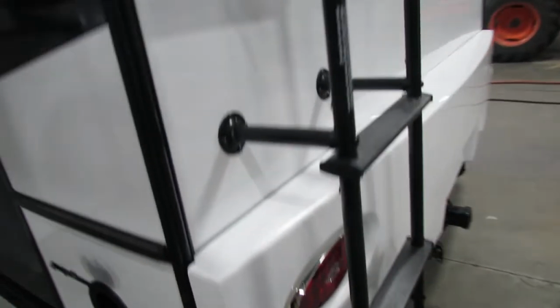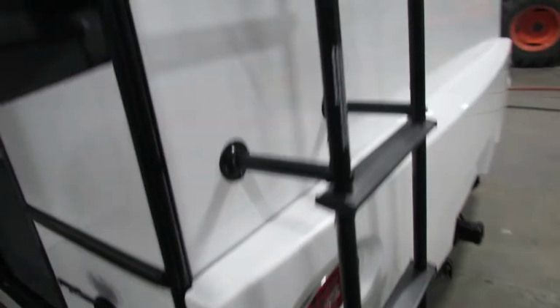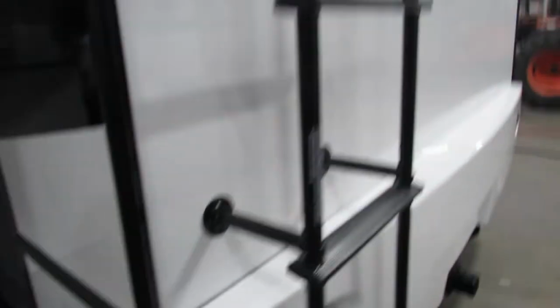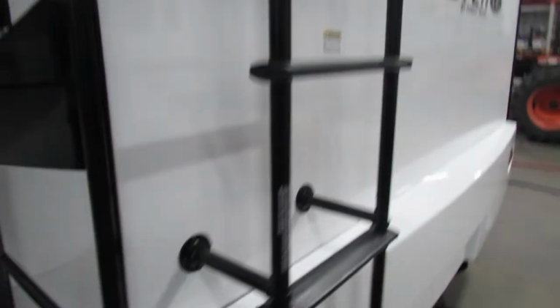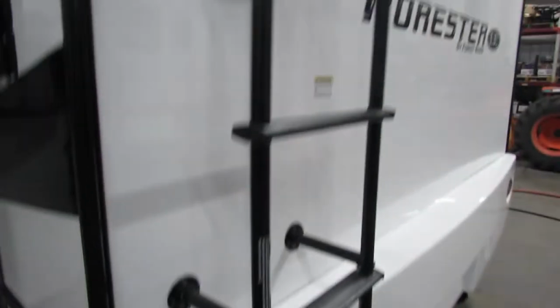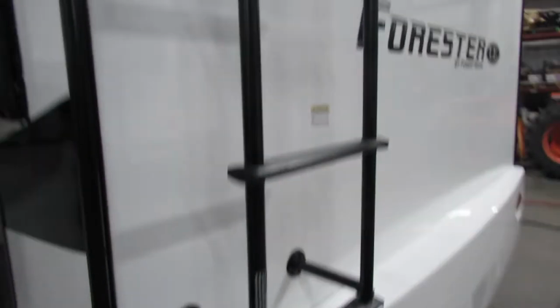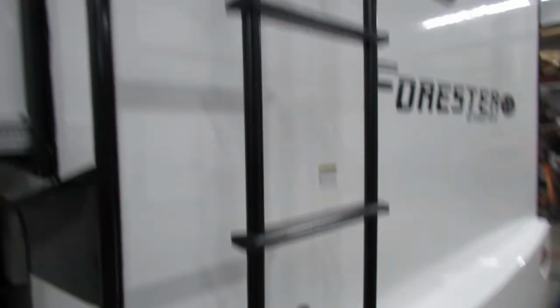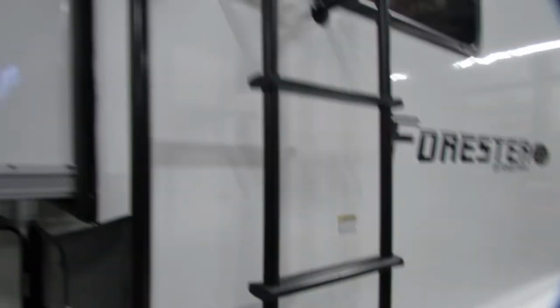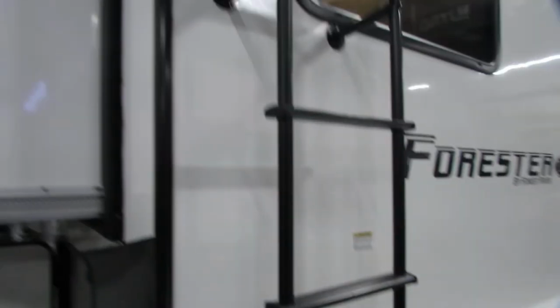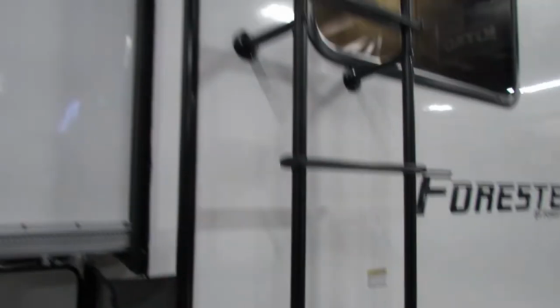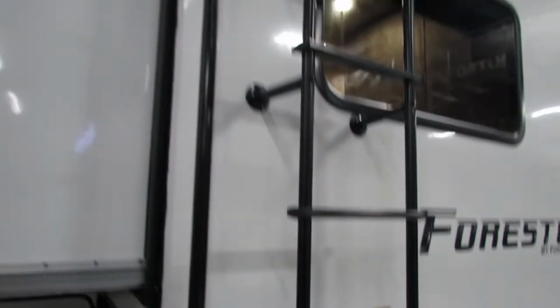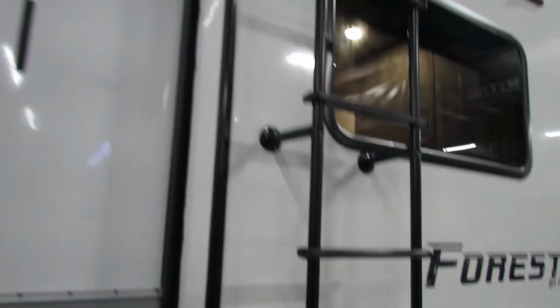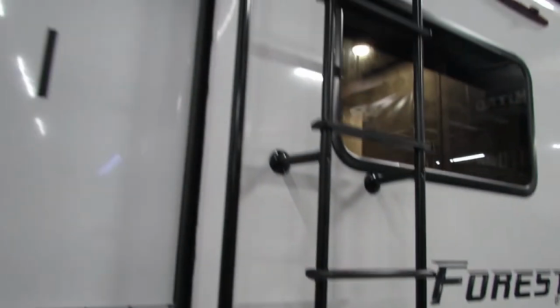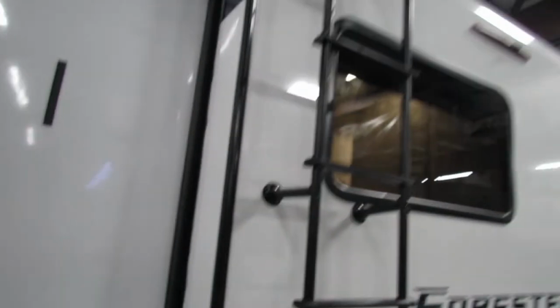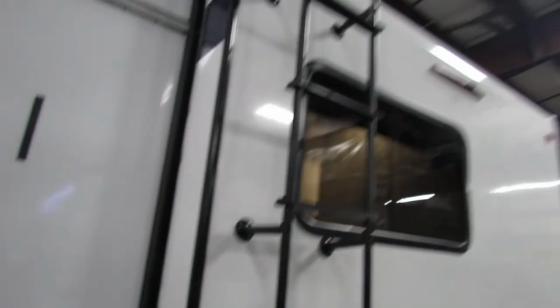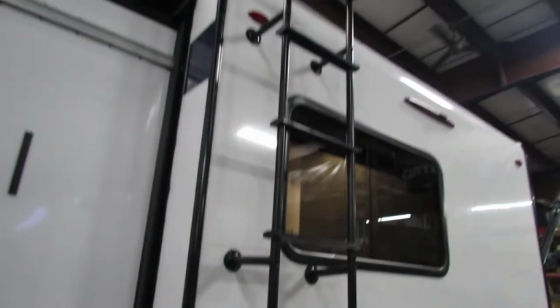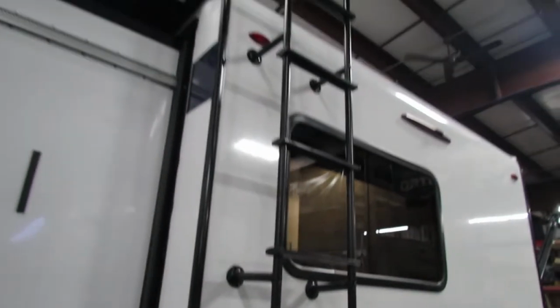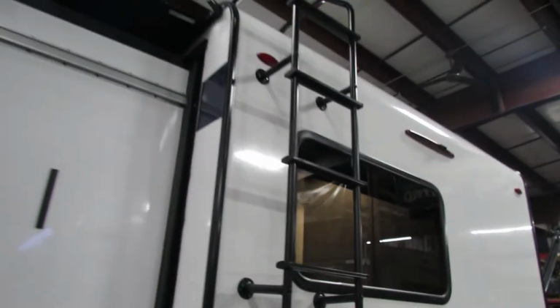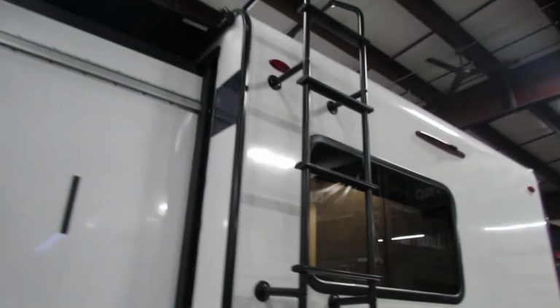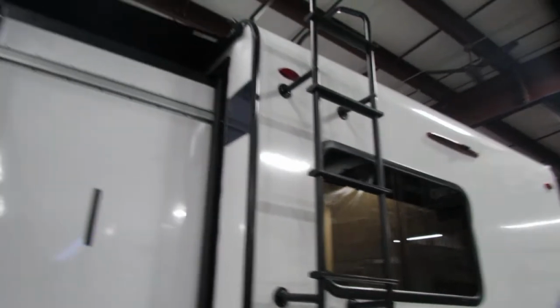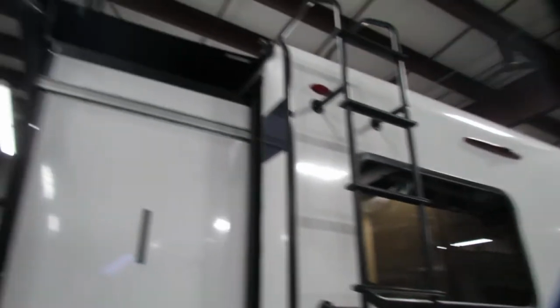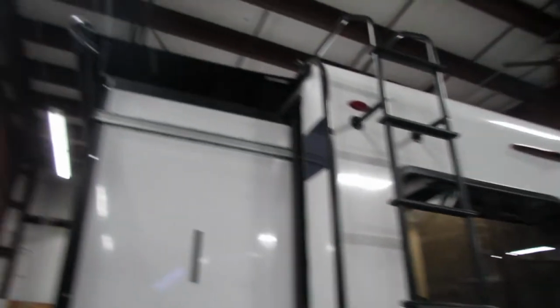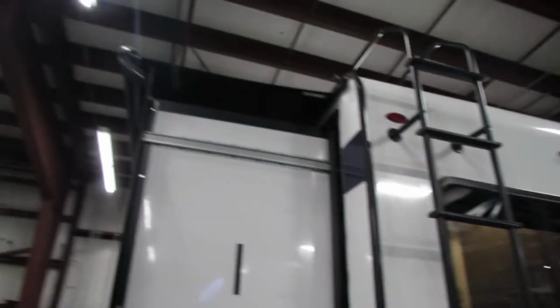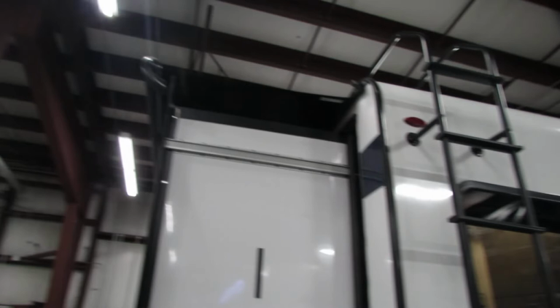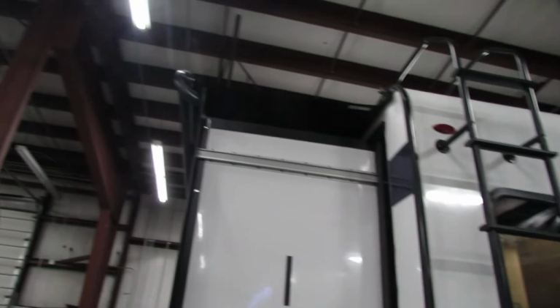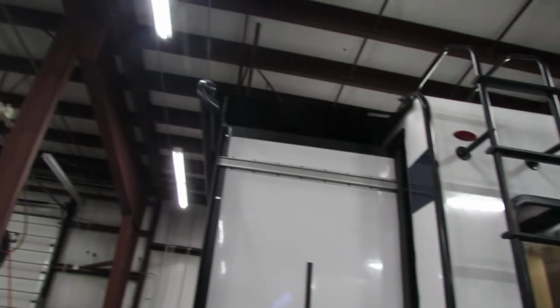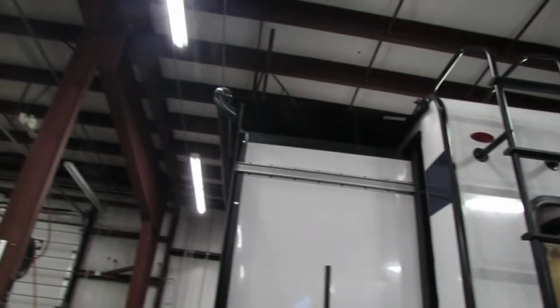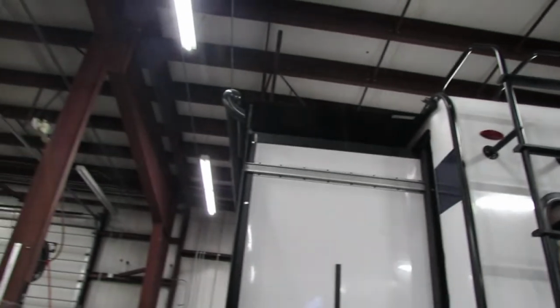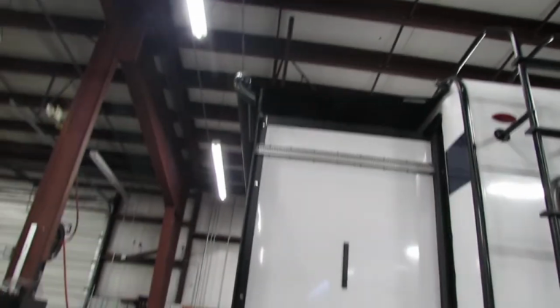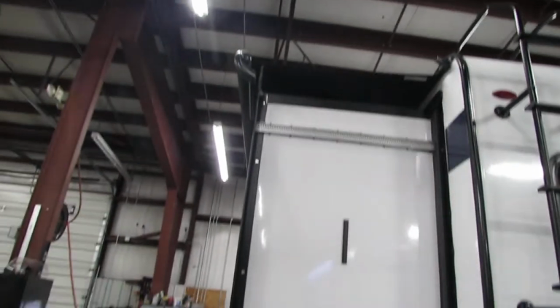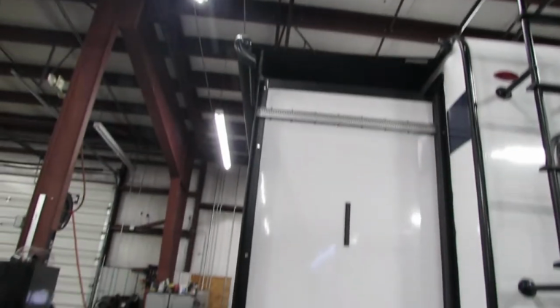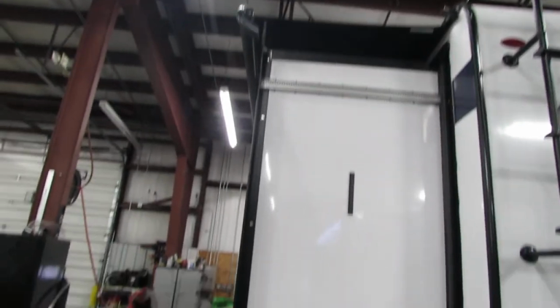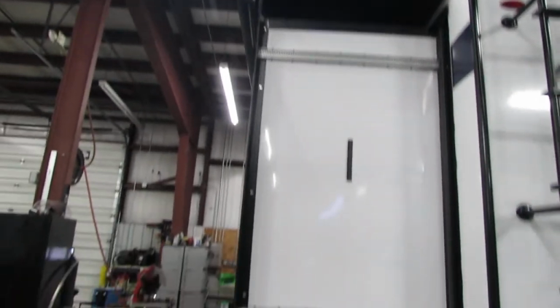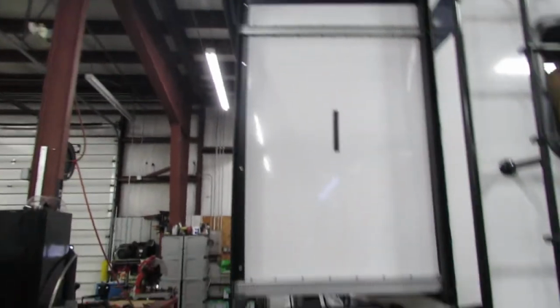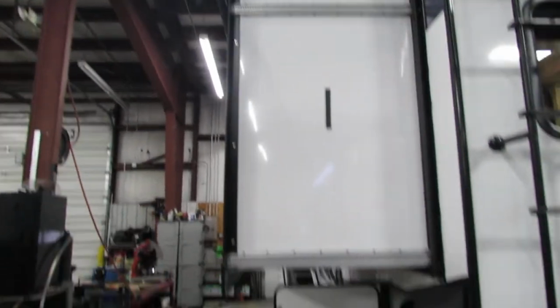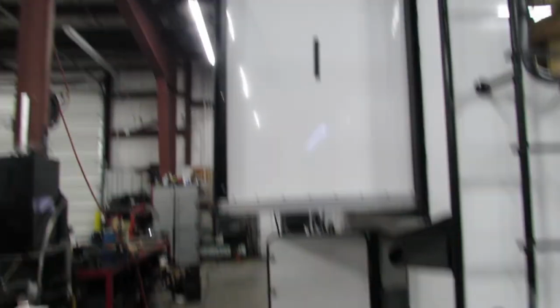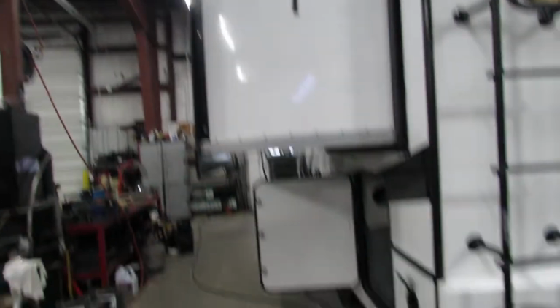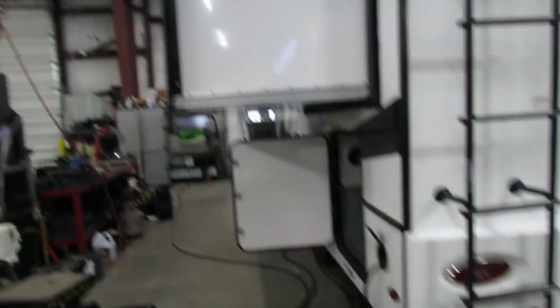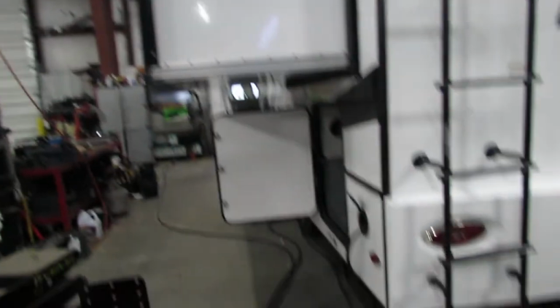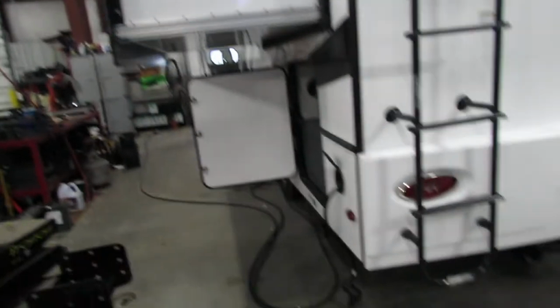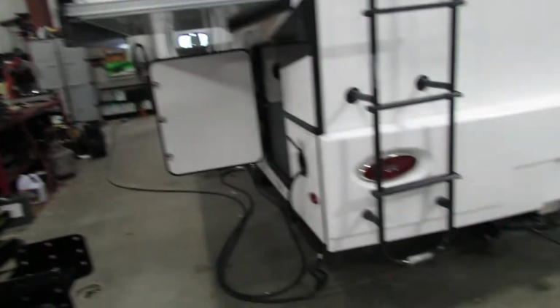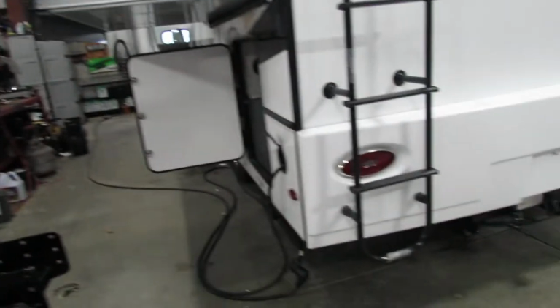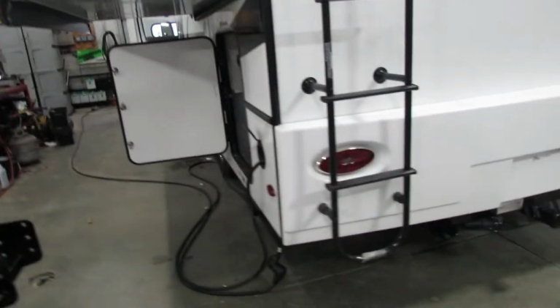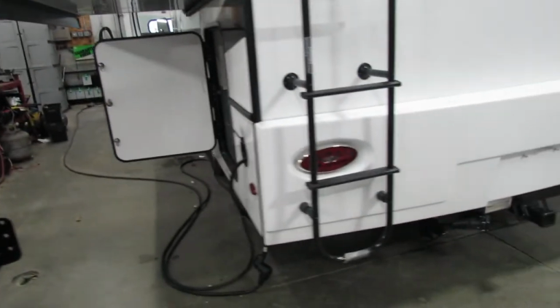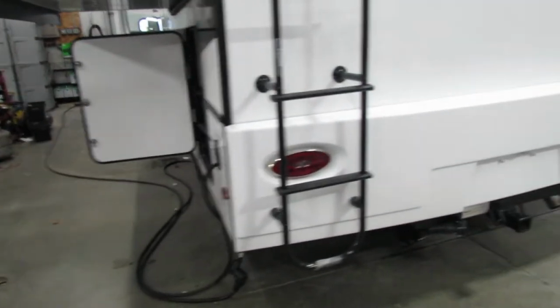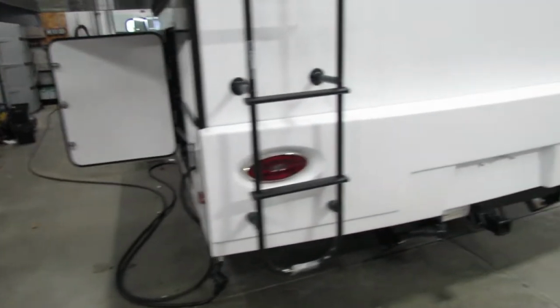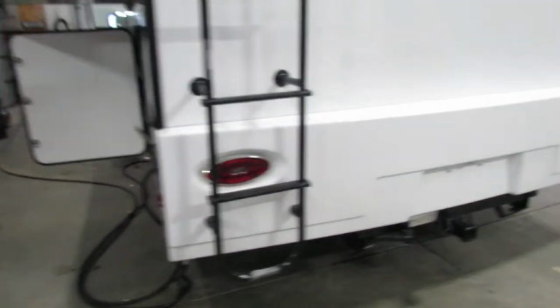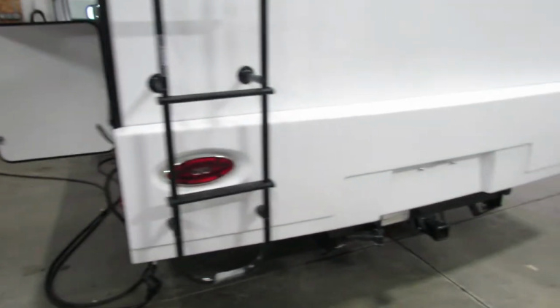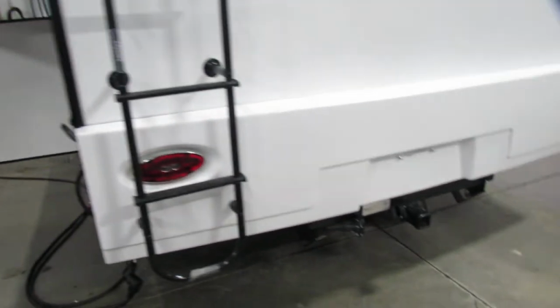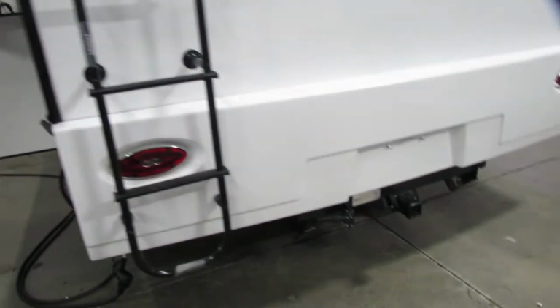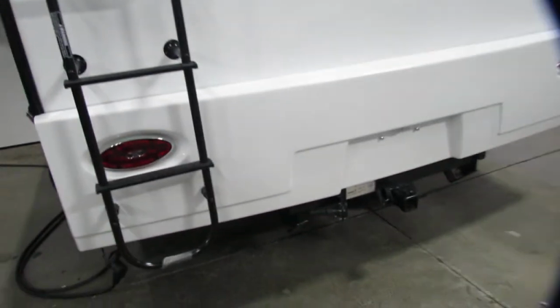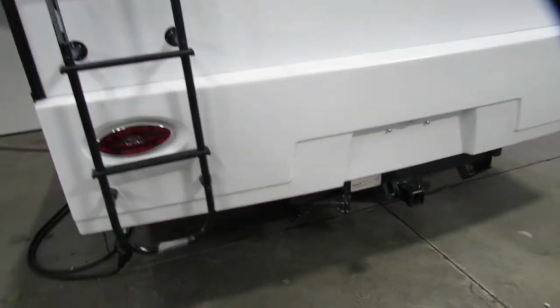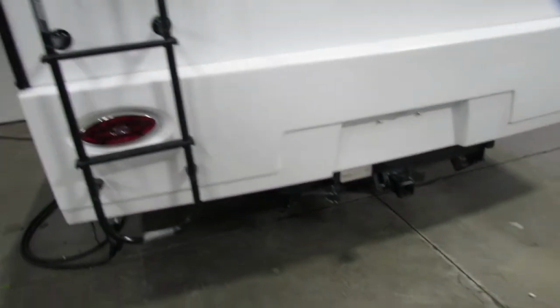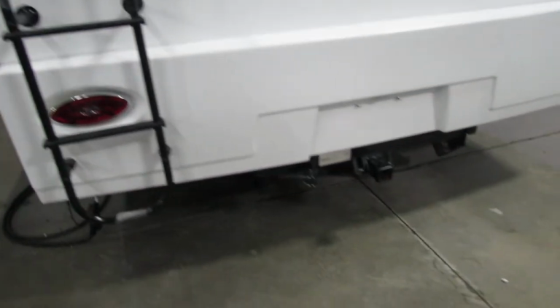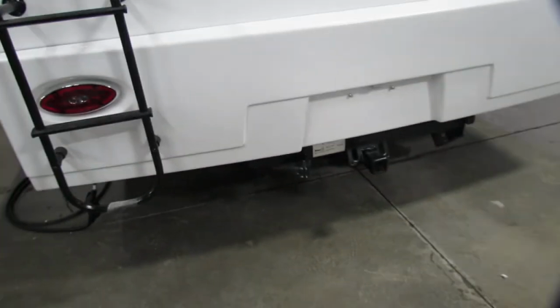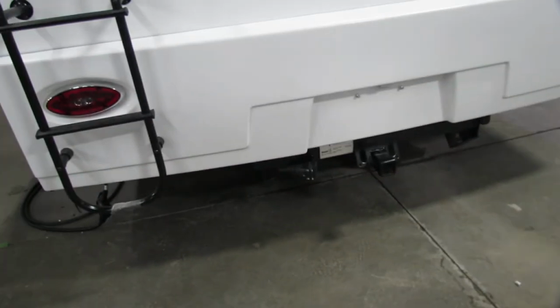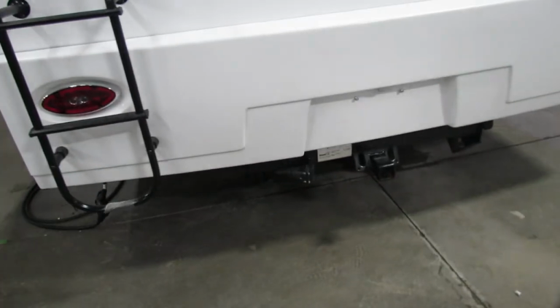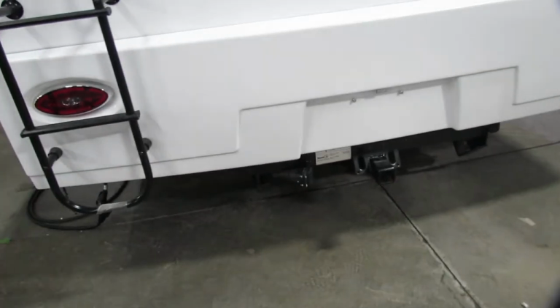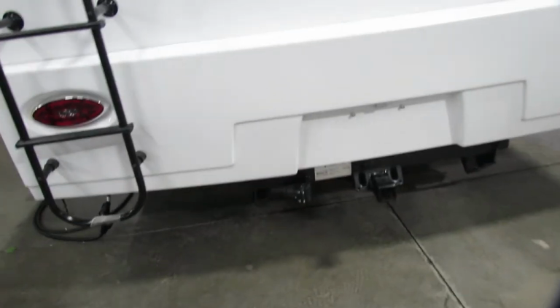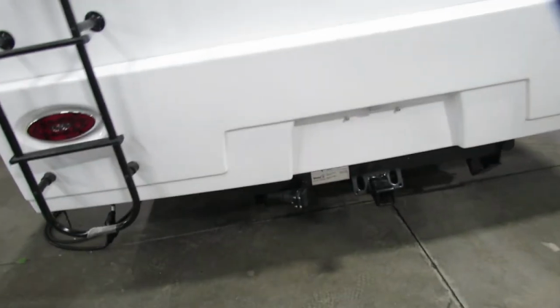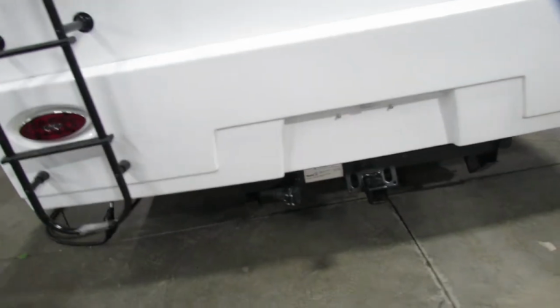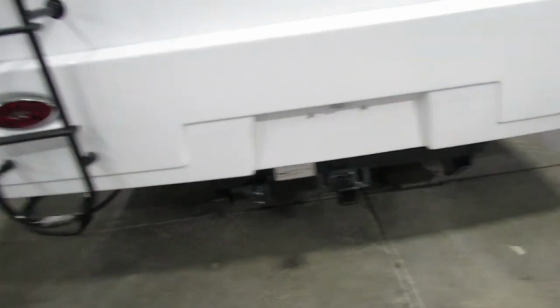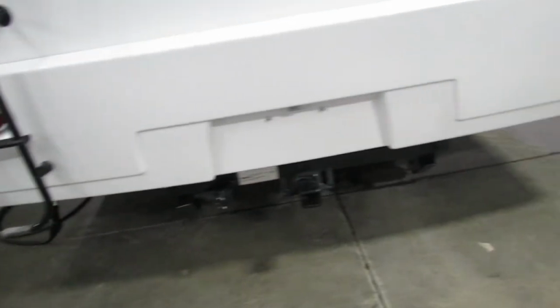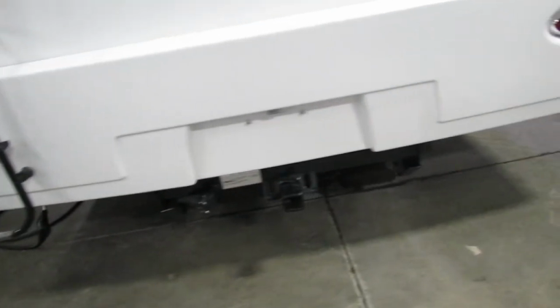Got a ladder on it so you can check your roof at all times, with a slide cover. Got the 7-way with the hitch.